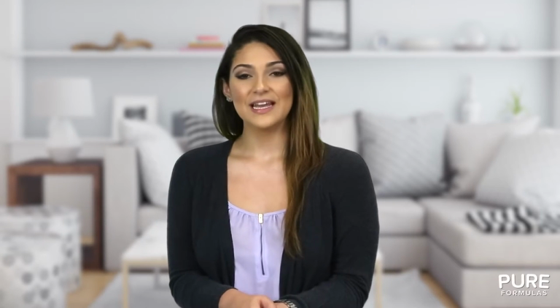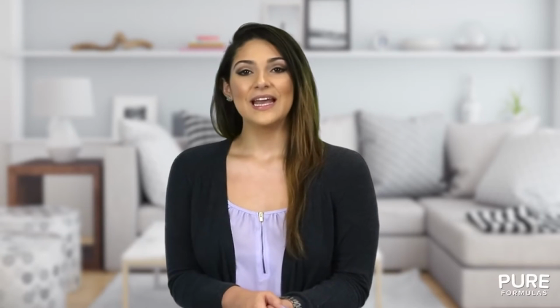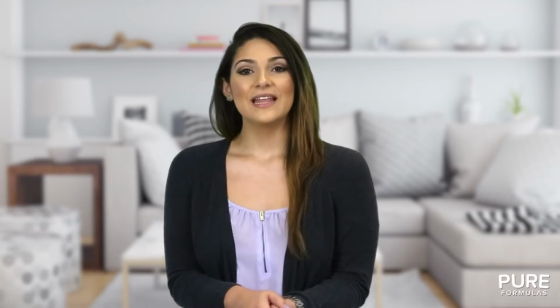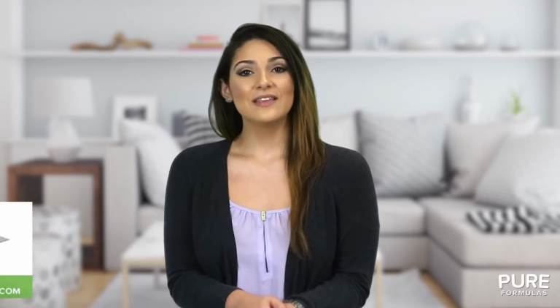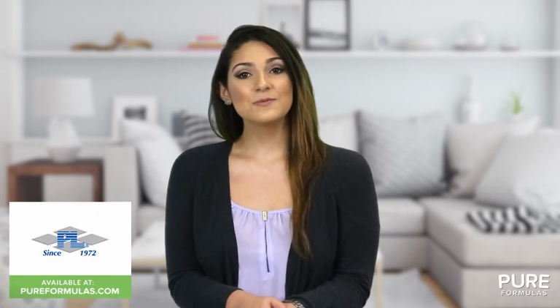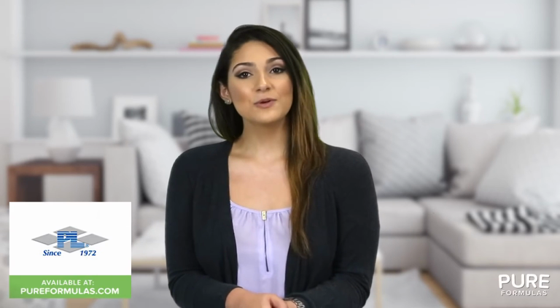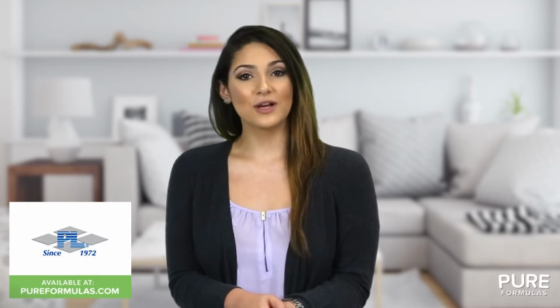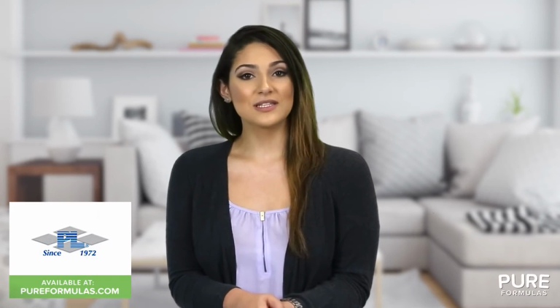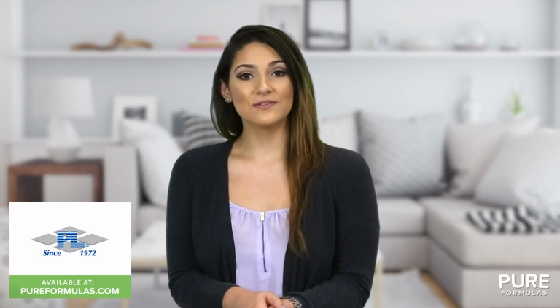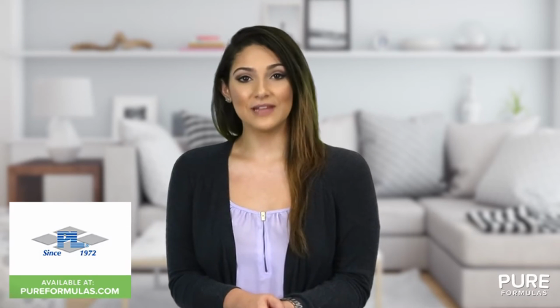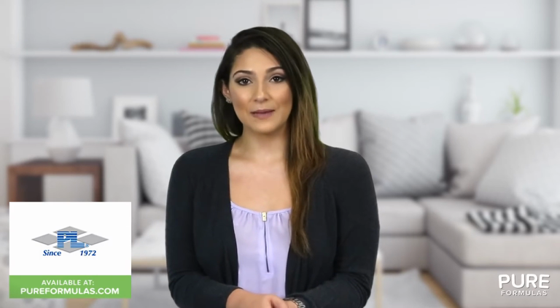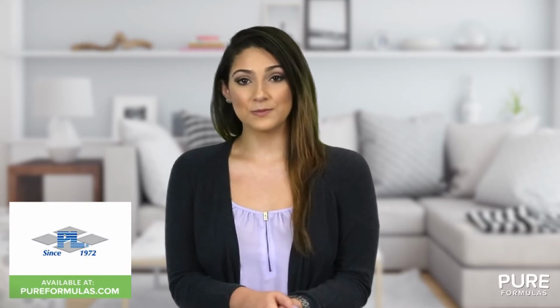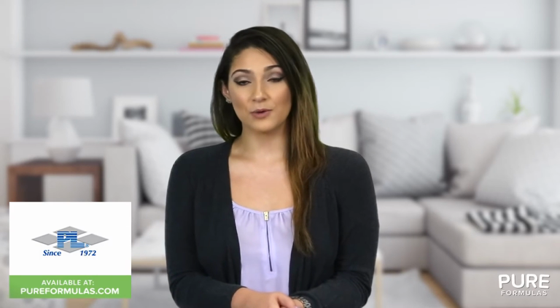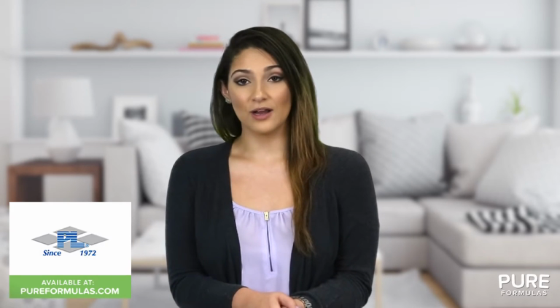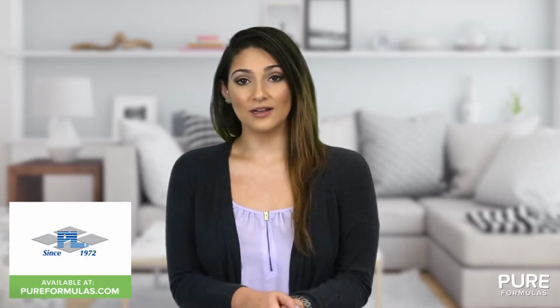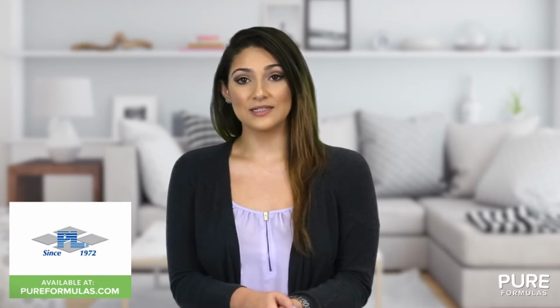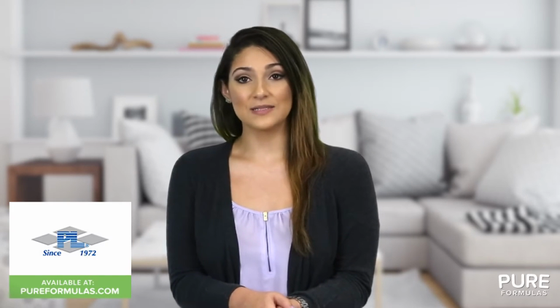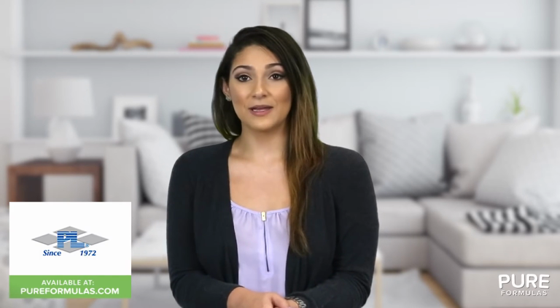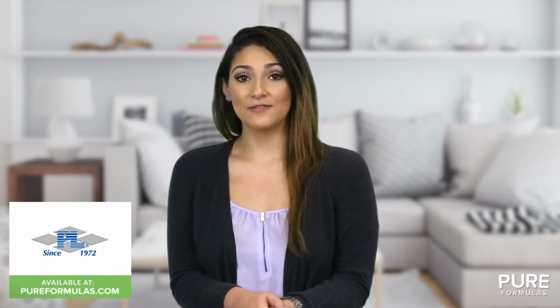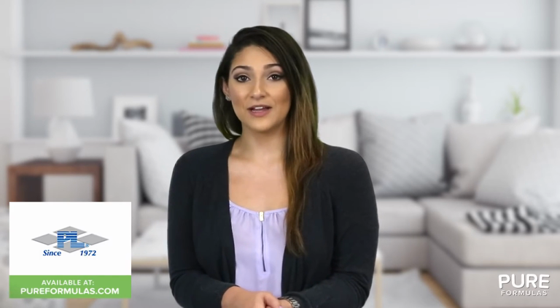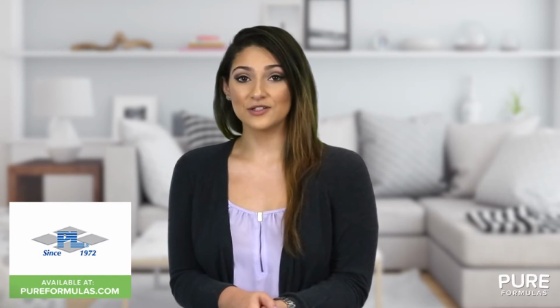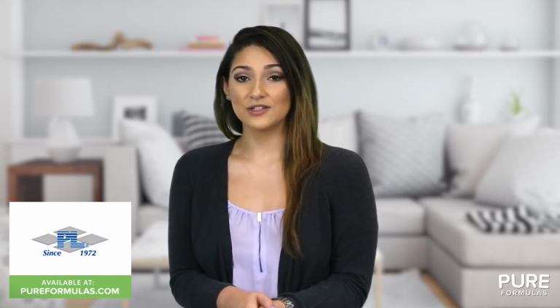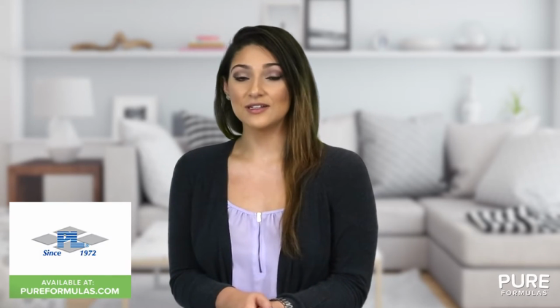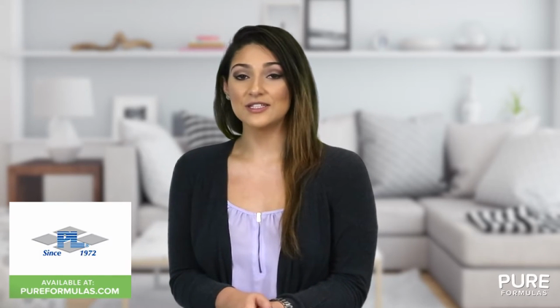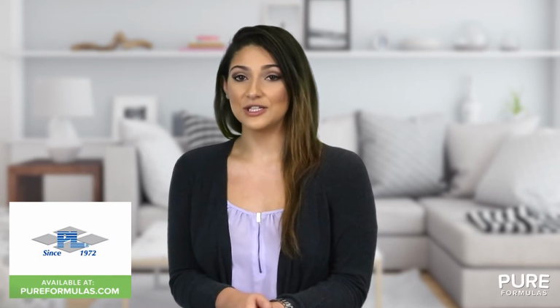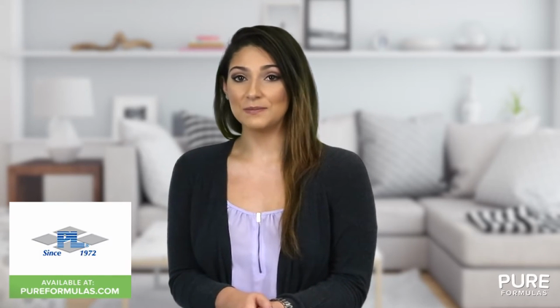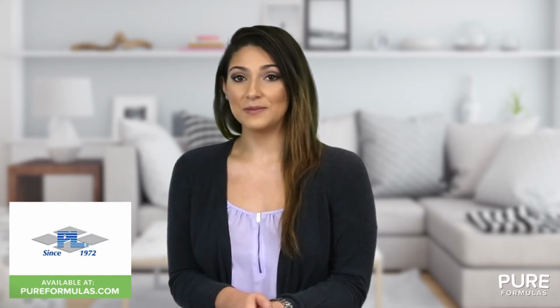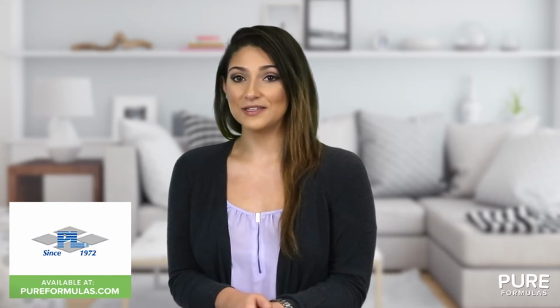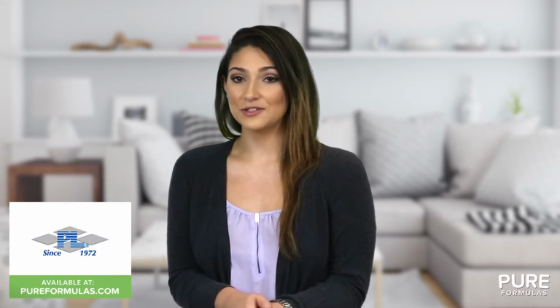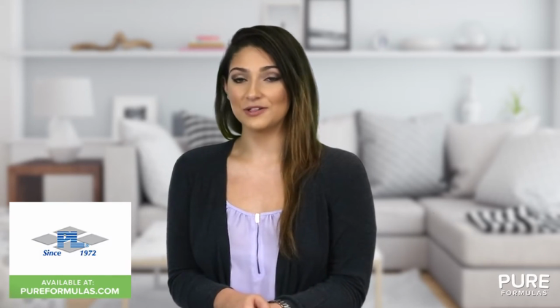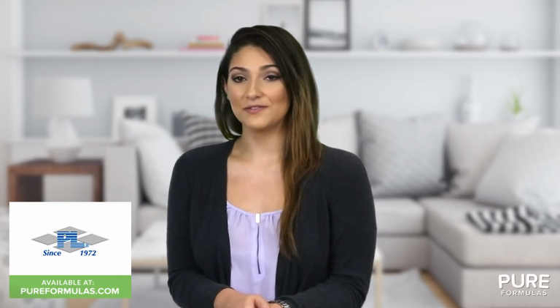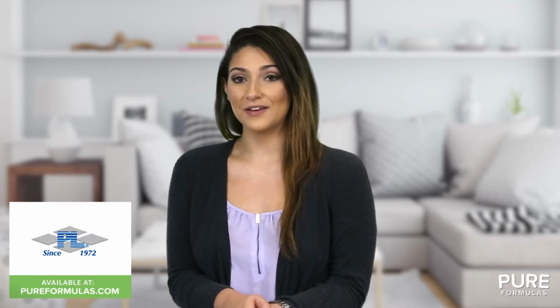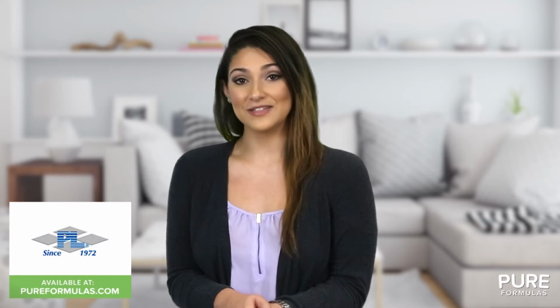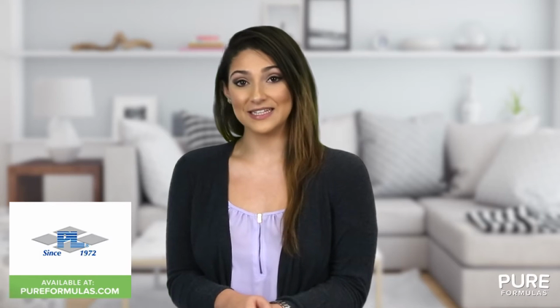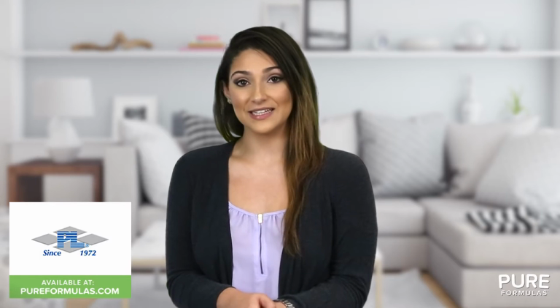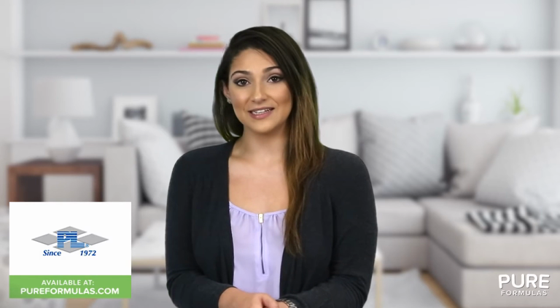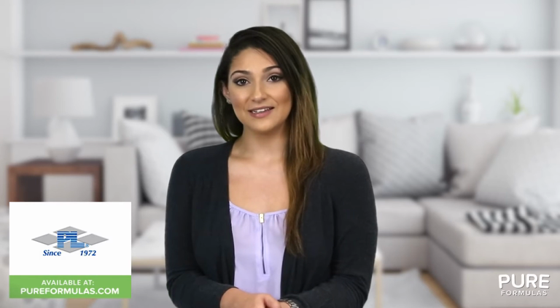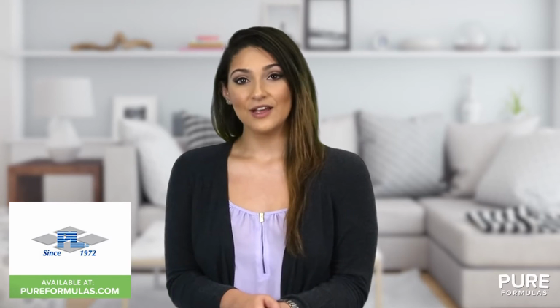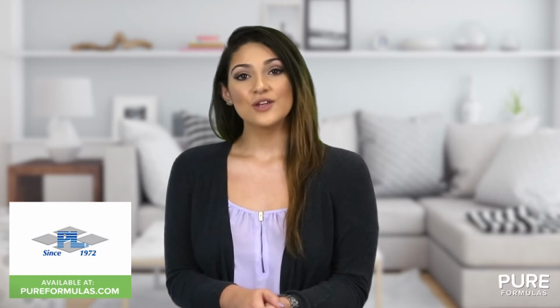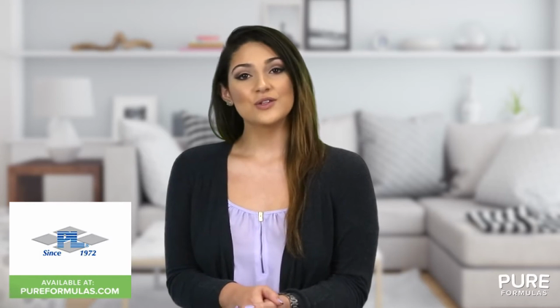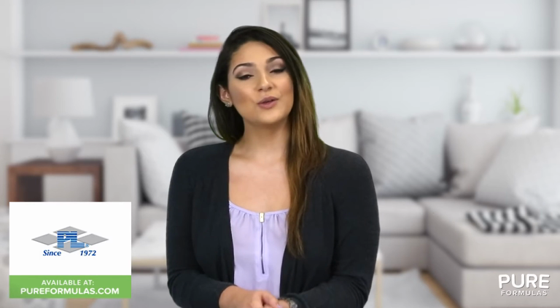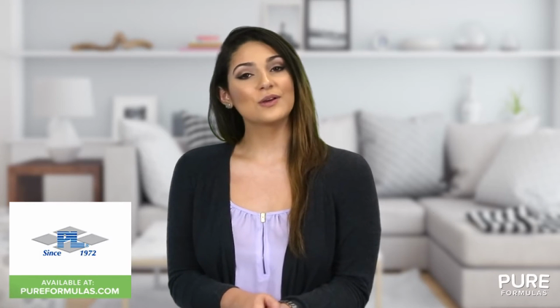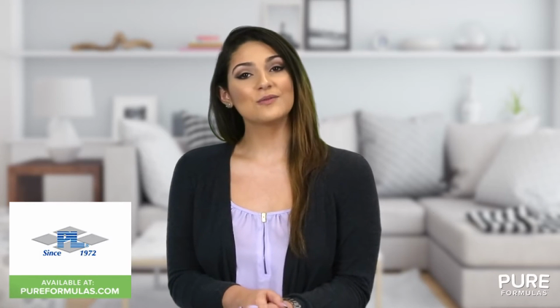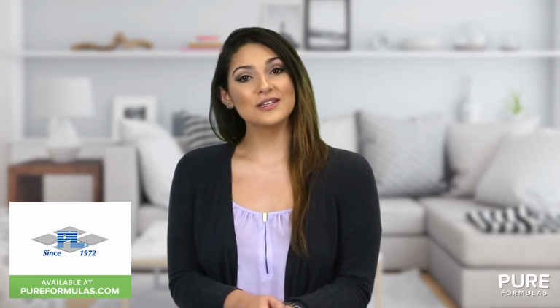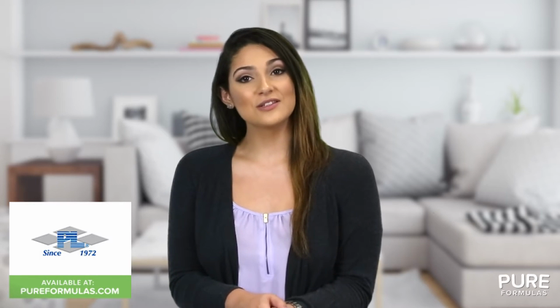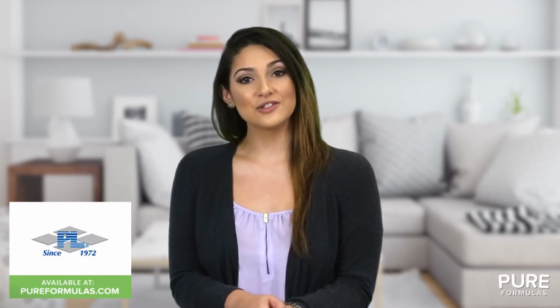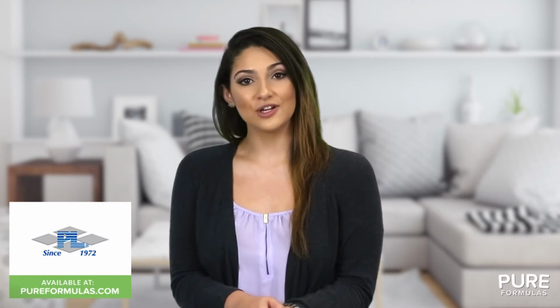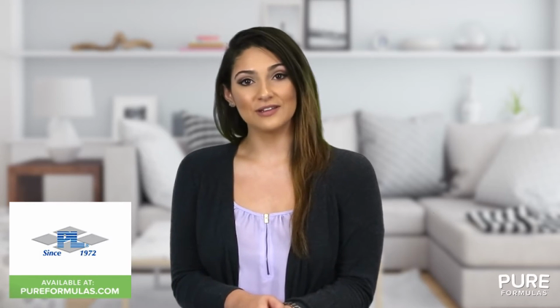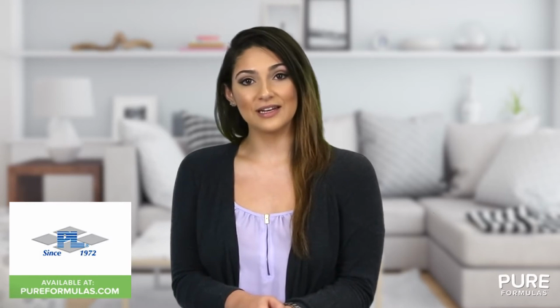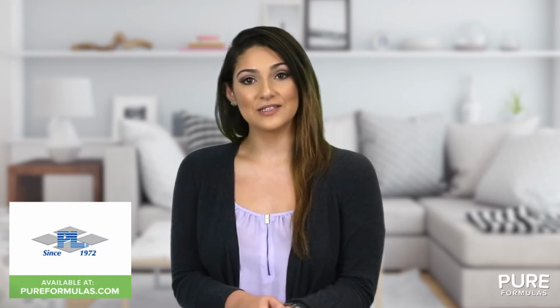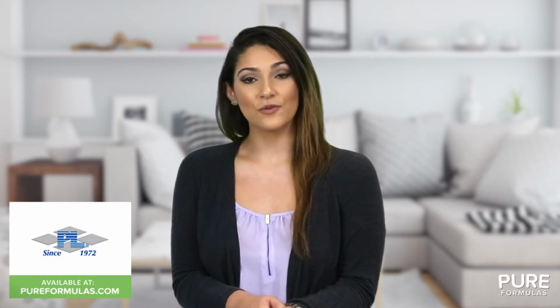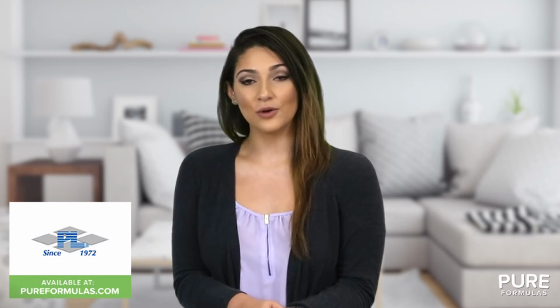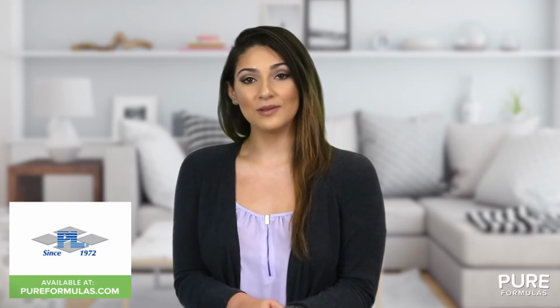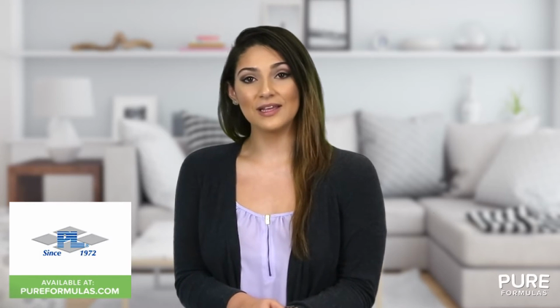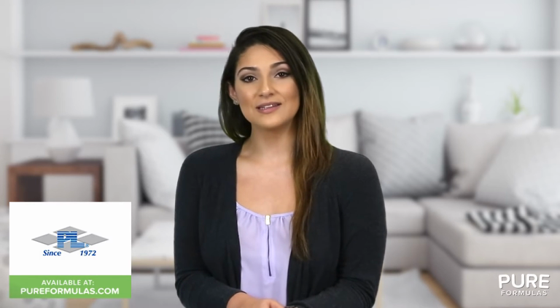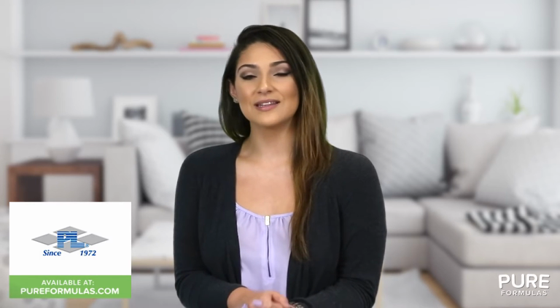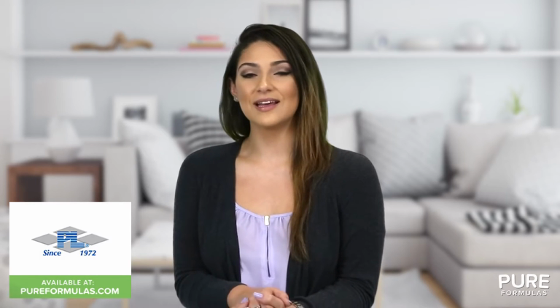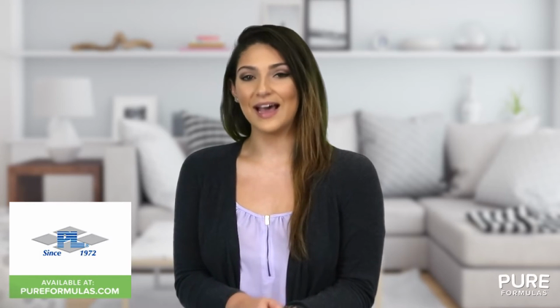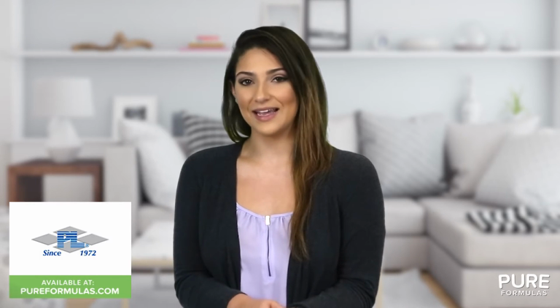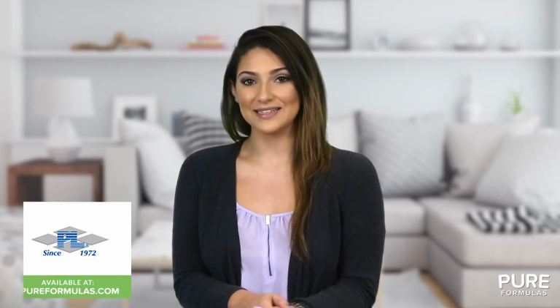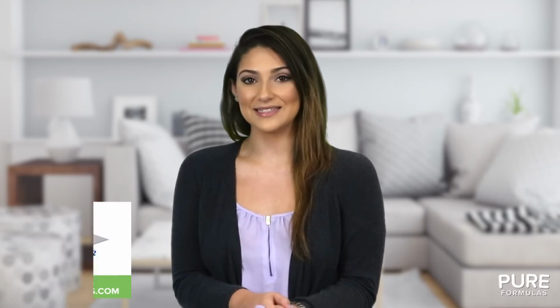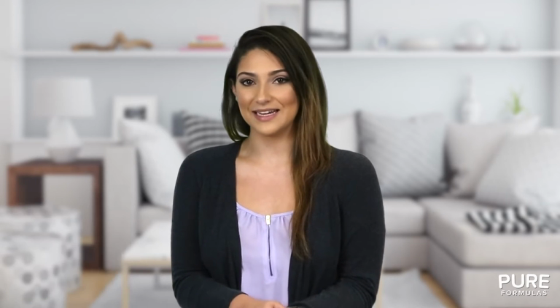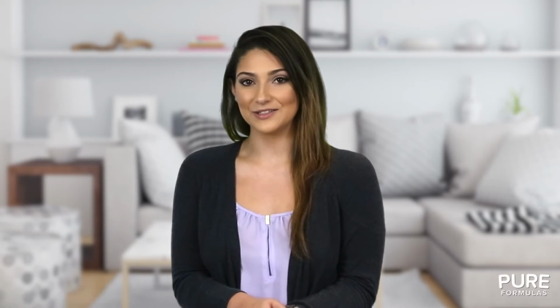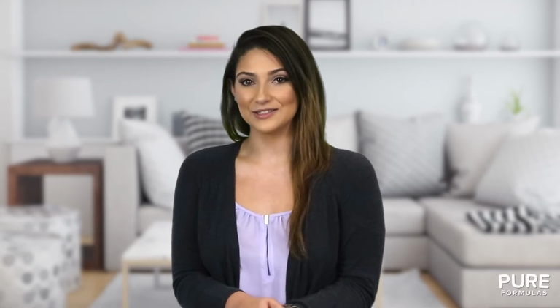This Progressive Labs product is manufactured in a GMP certified facility, so you can rest assured that it's formulated to the highest standards.